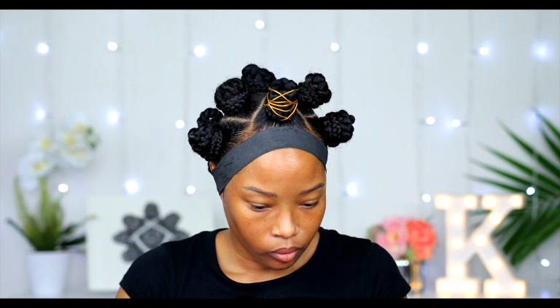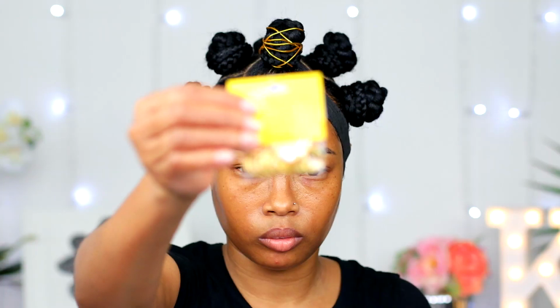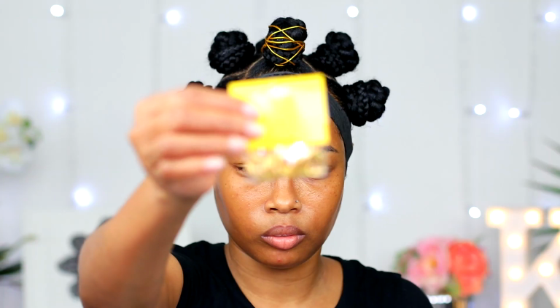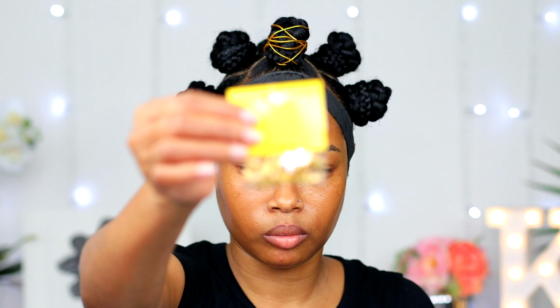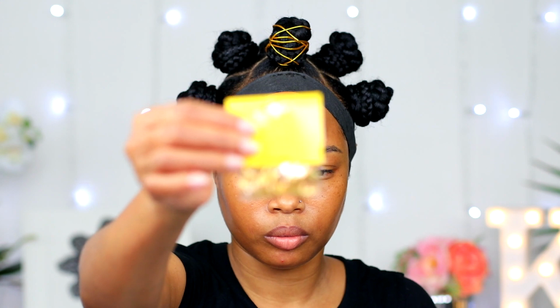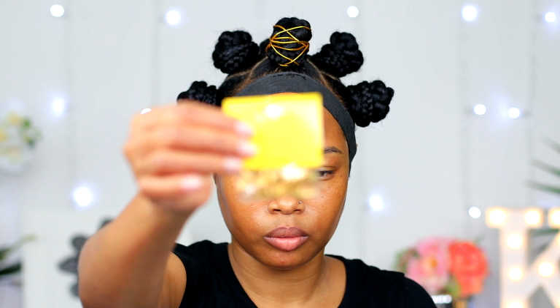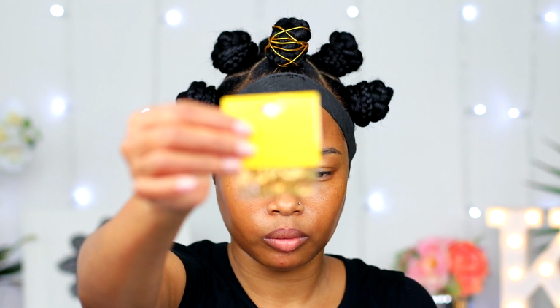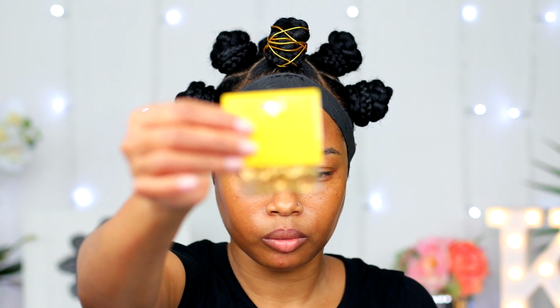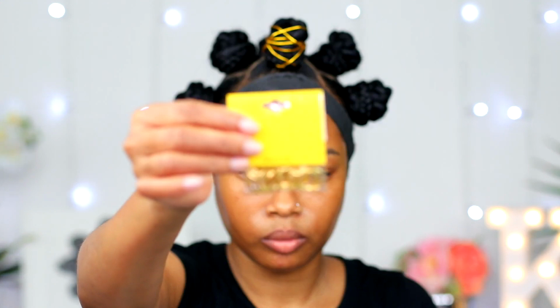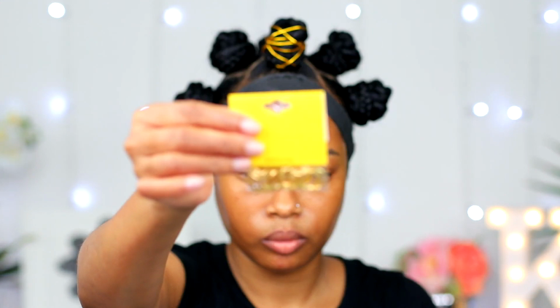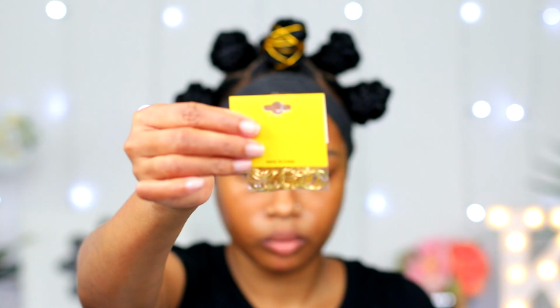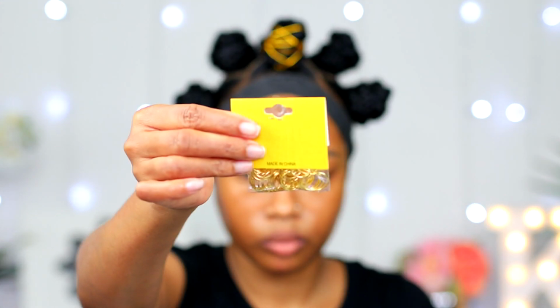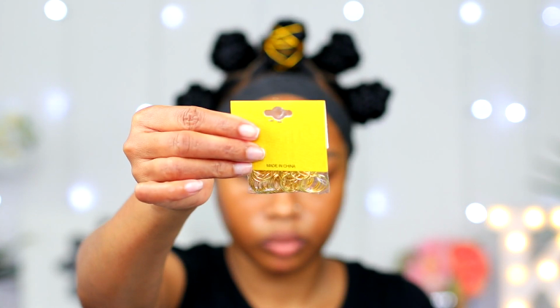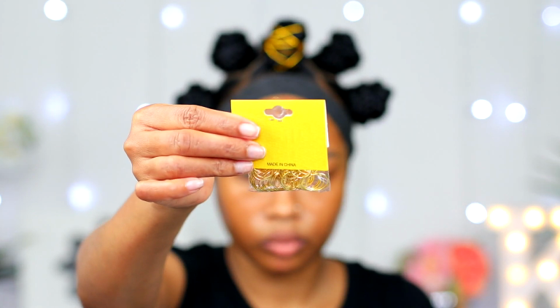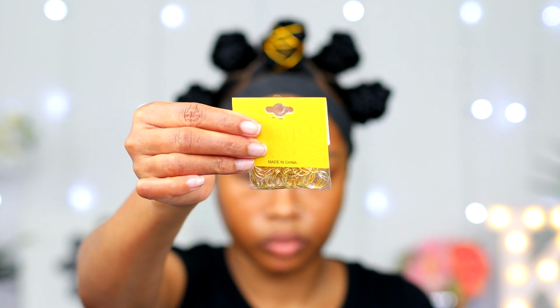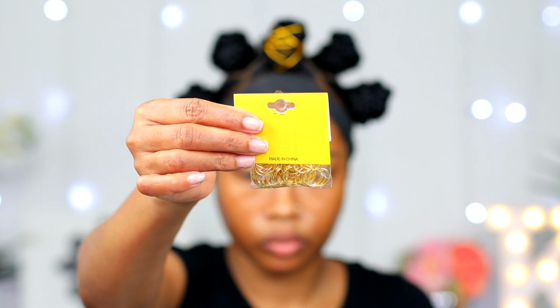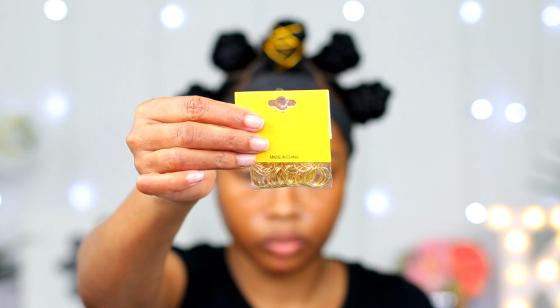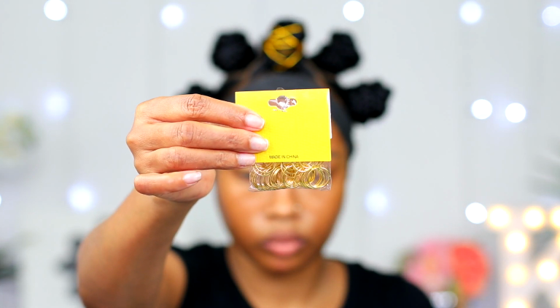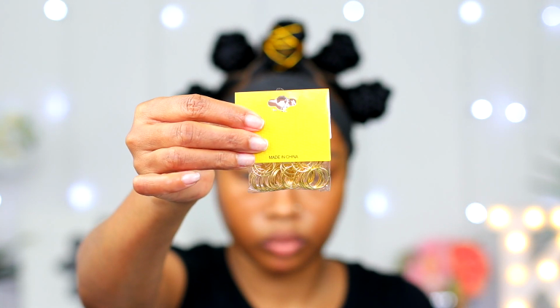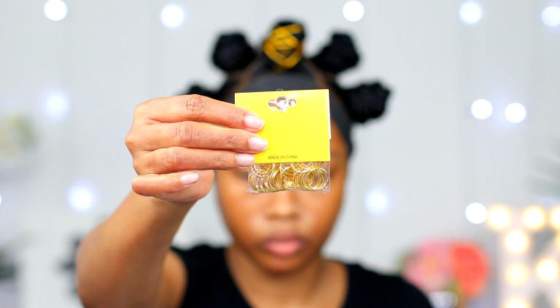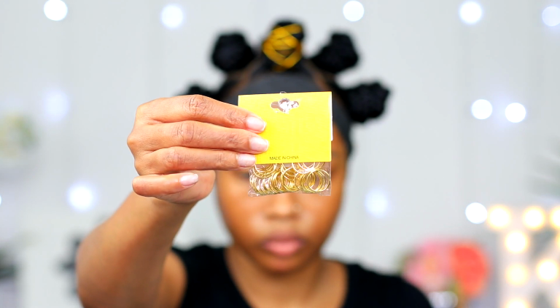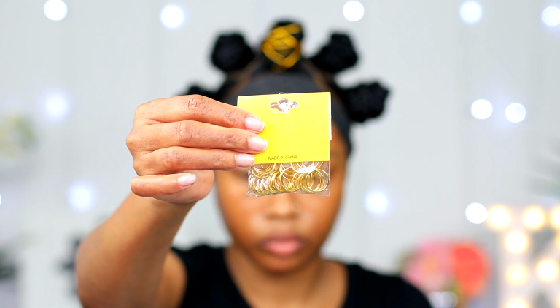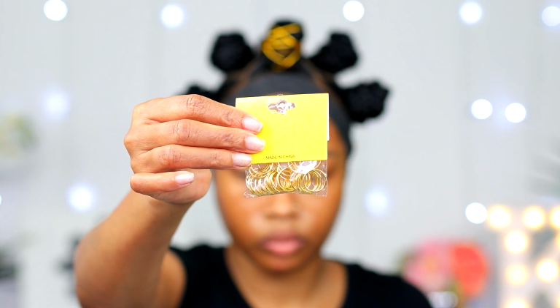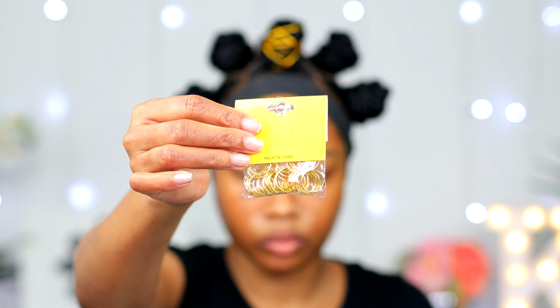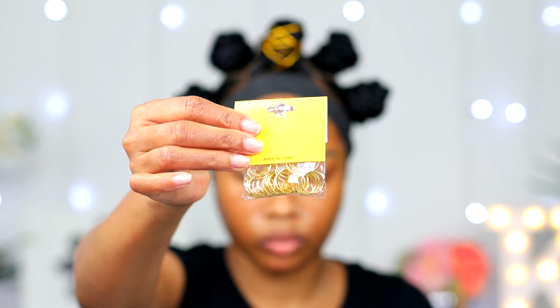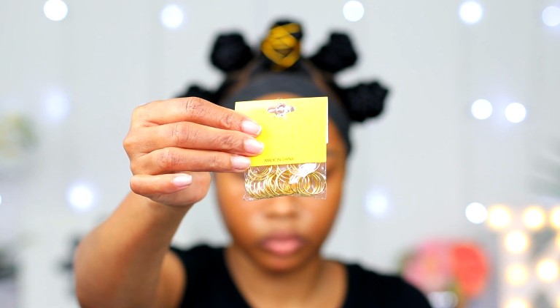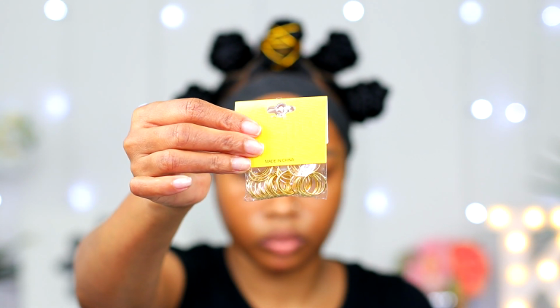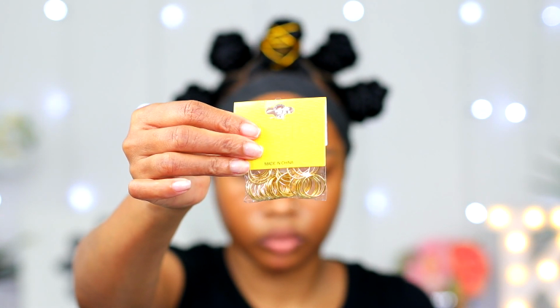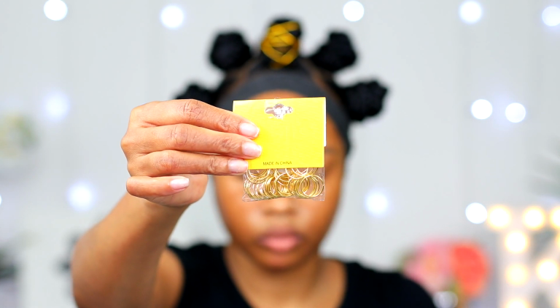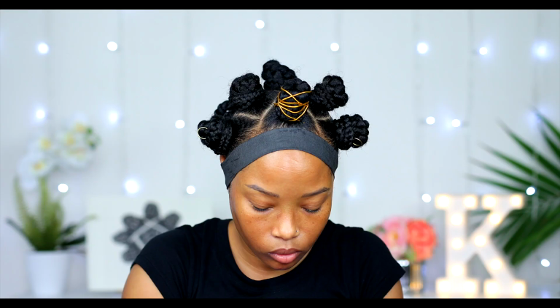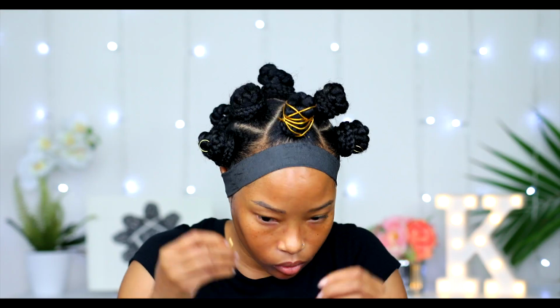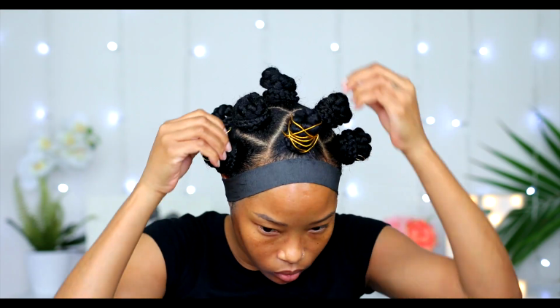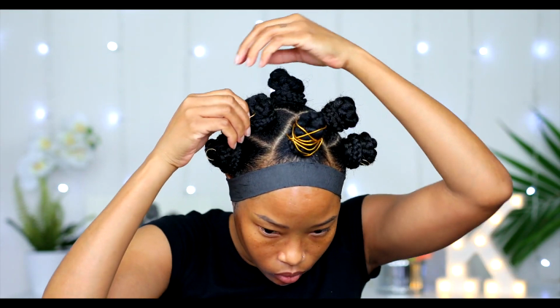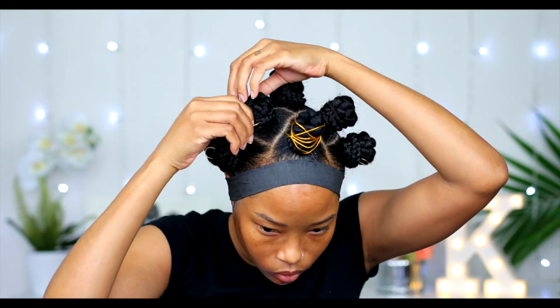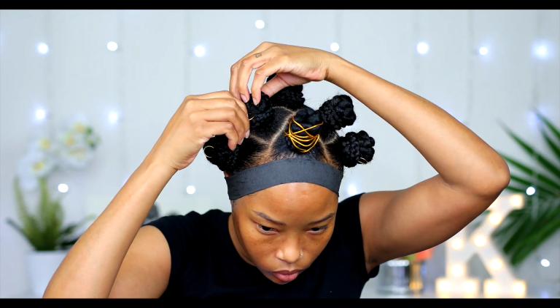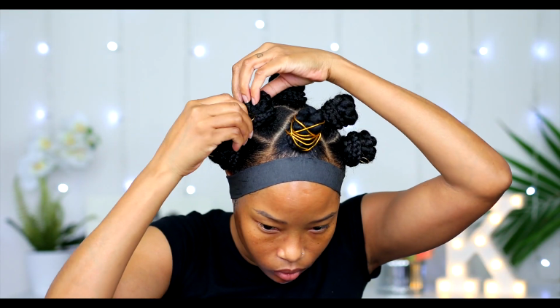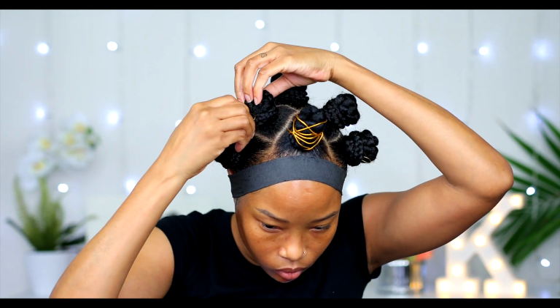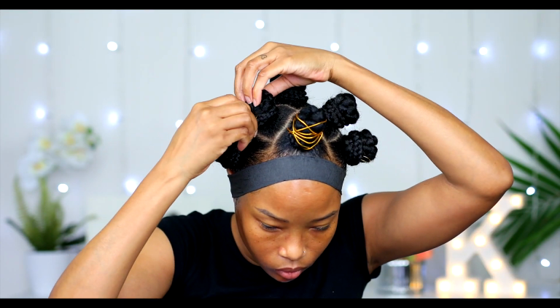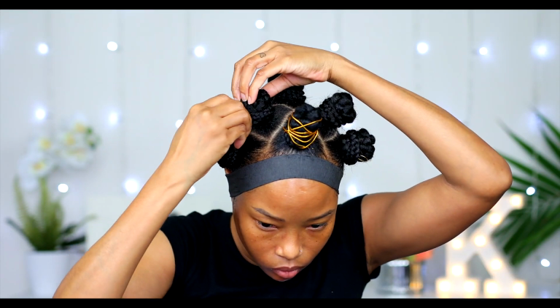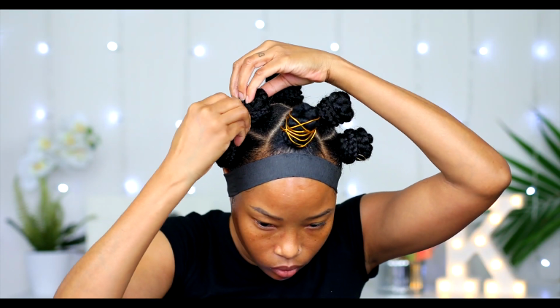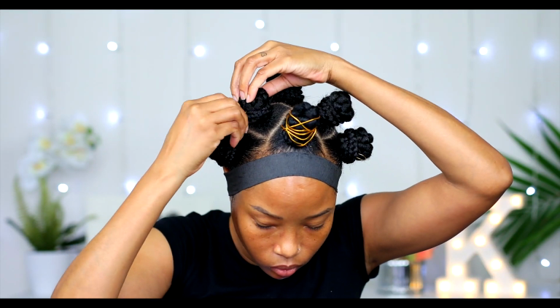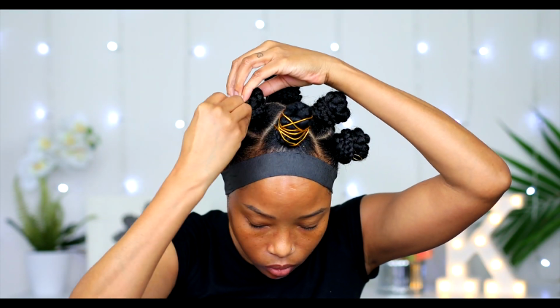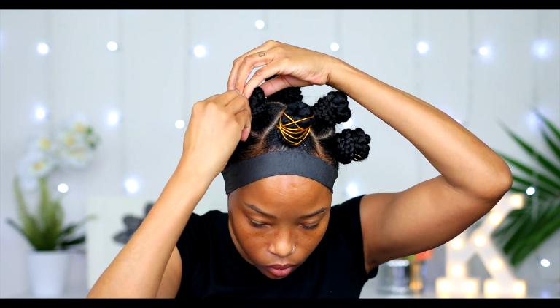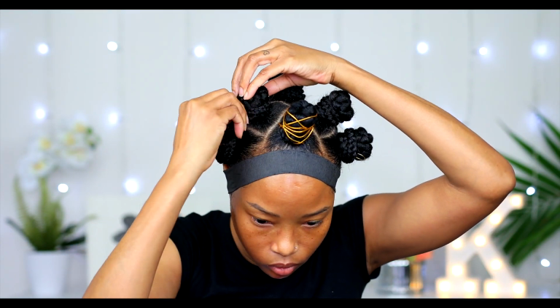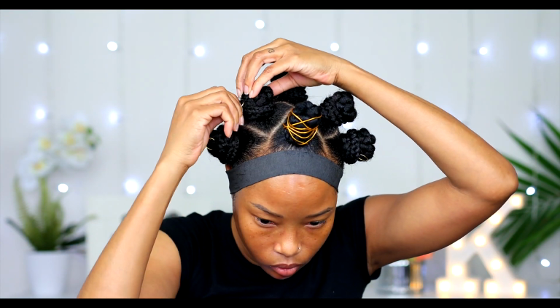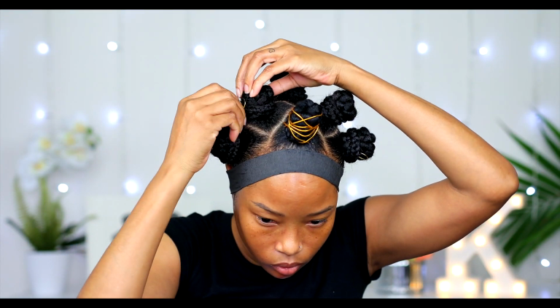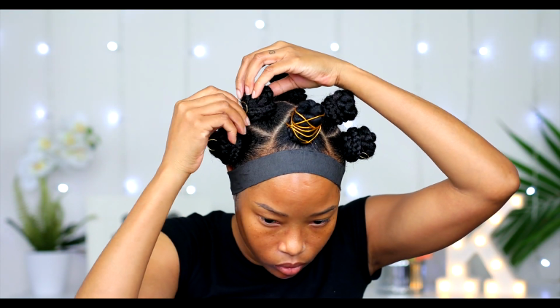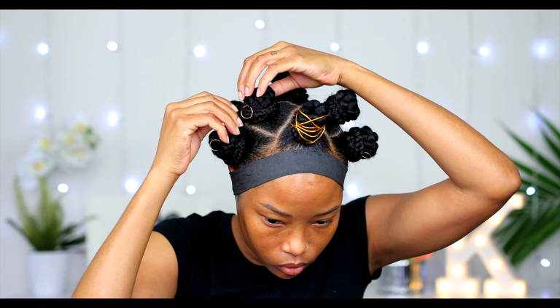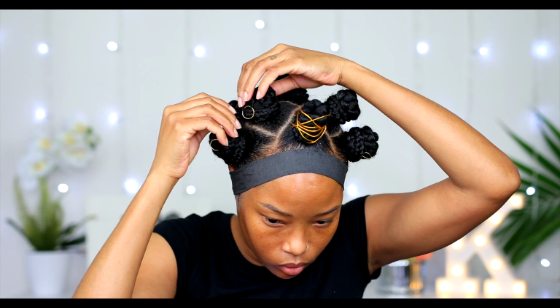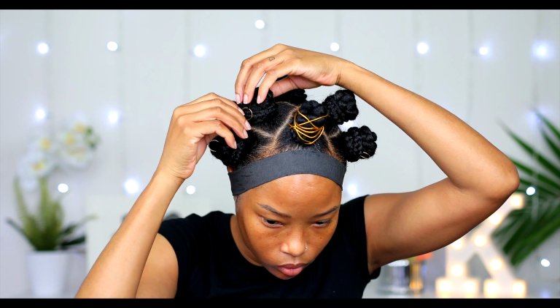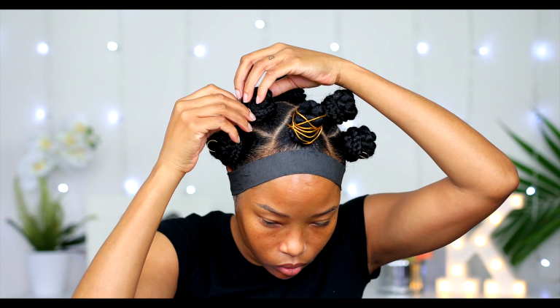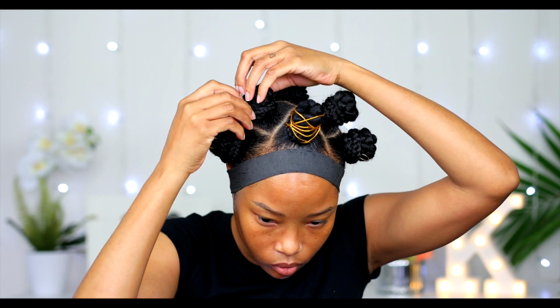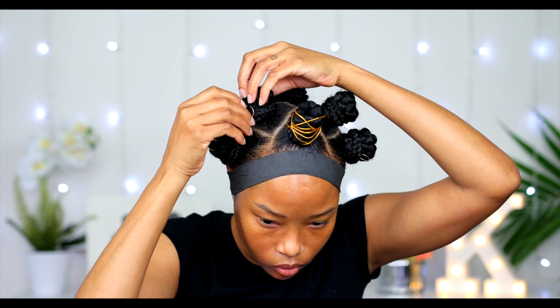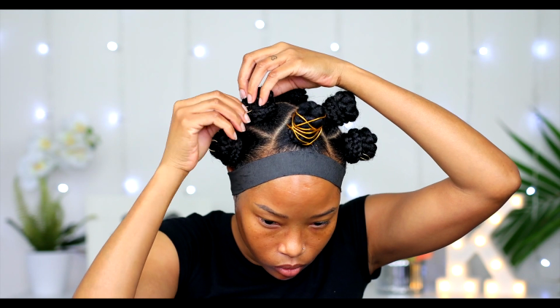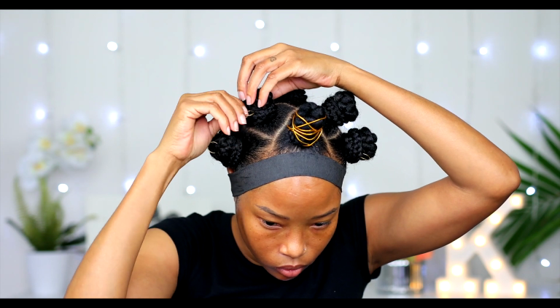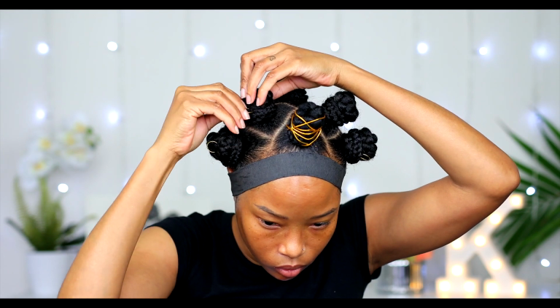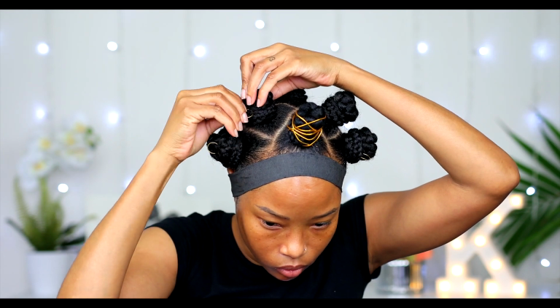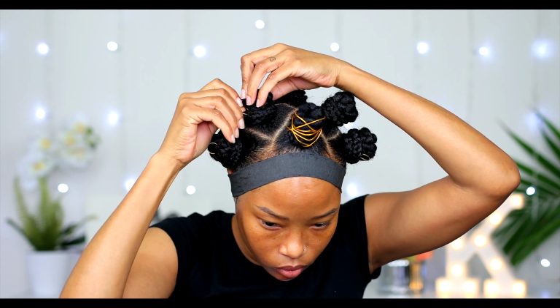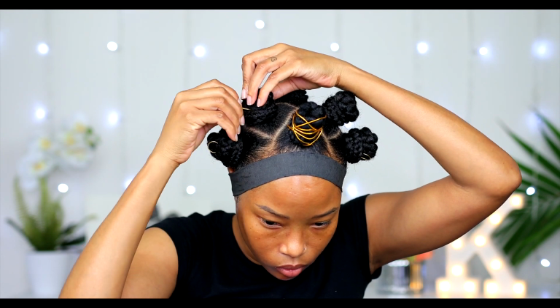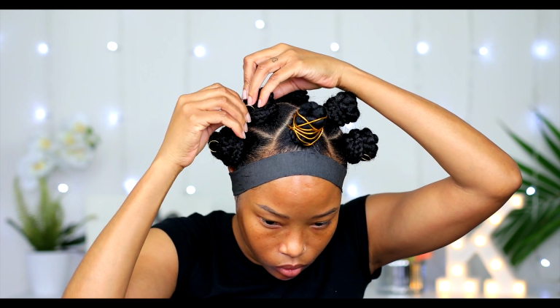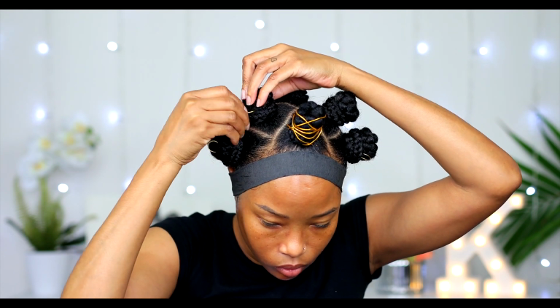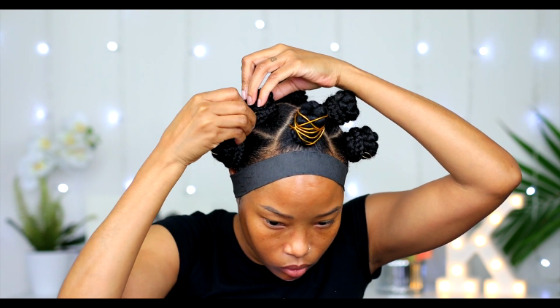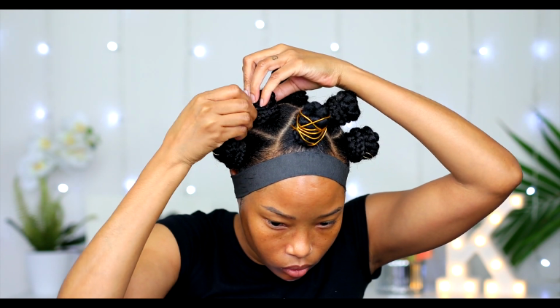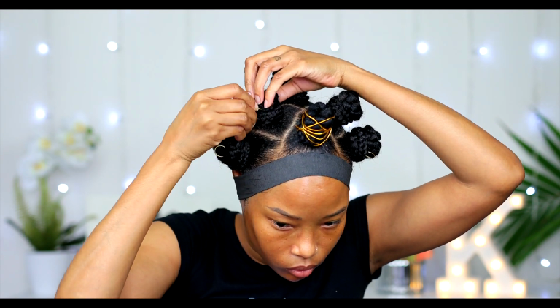Now I'm gonna add these little rings to it to accessorize it a little bit more, and I'm gonna add them all over in the front.